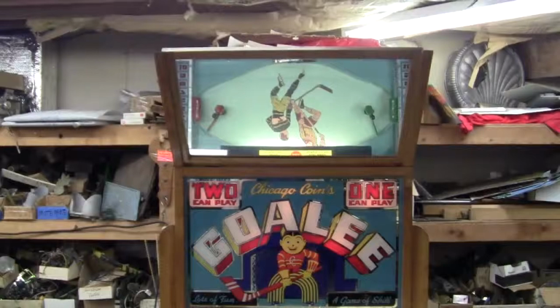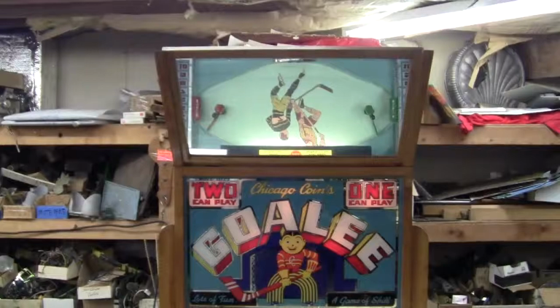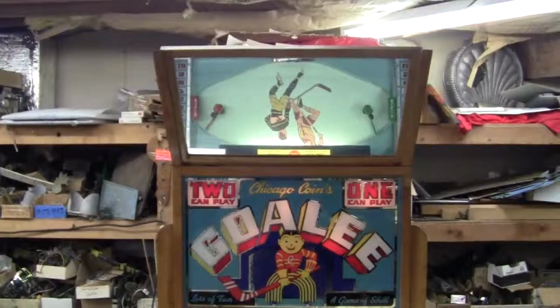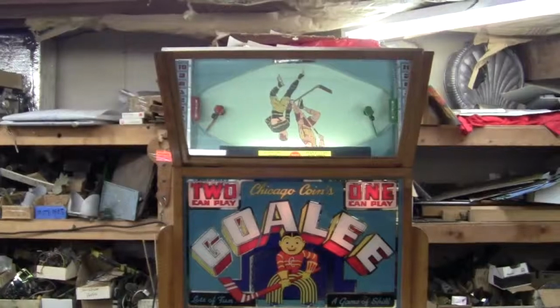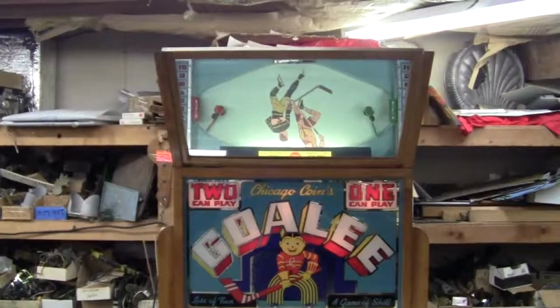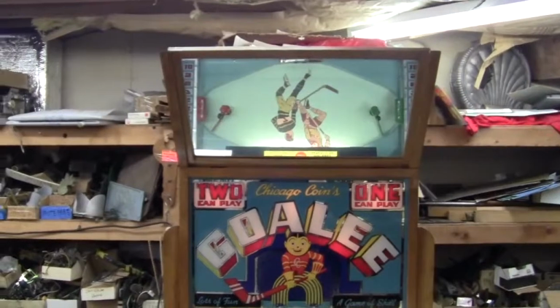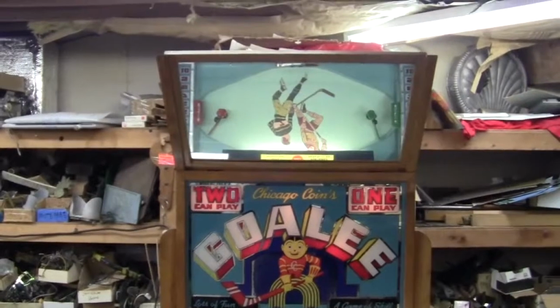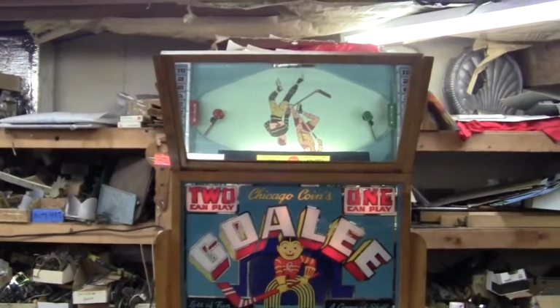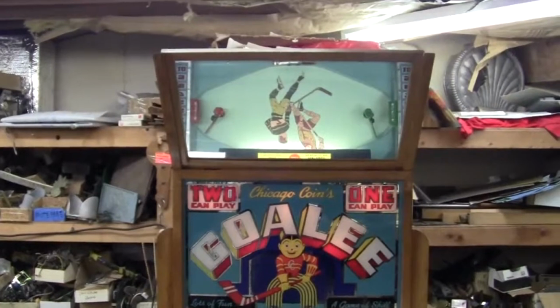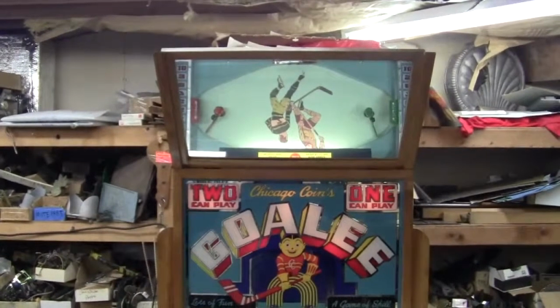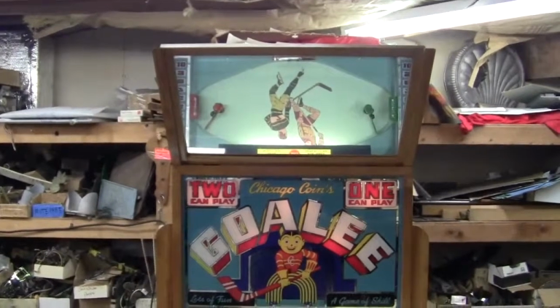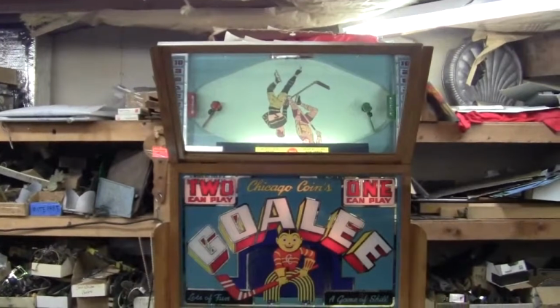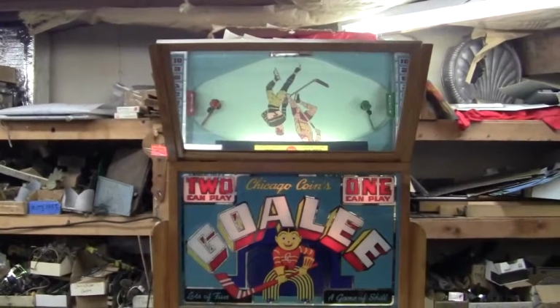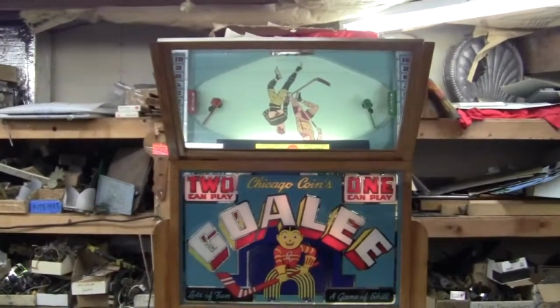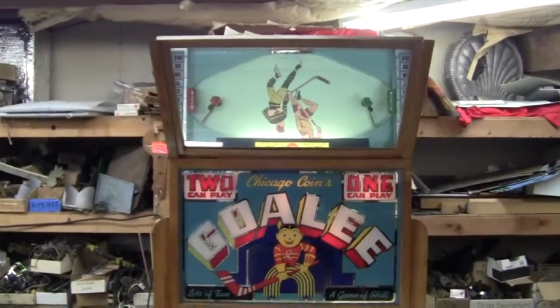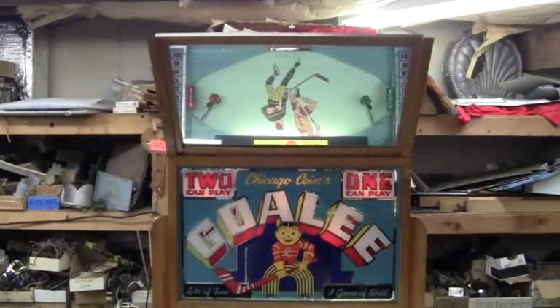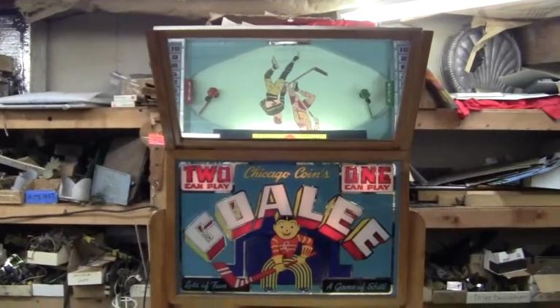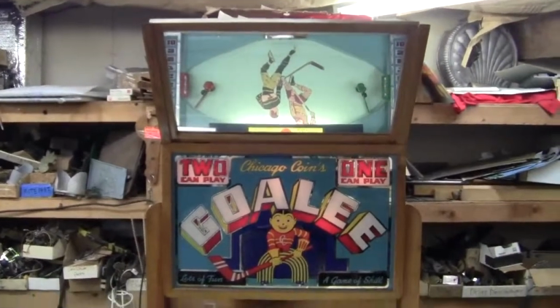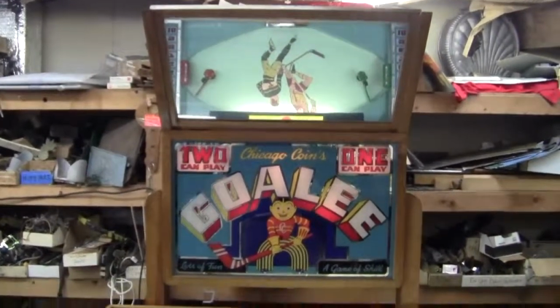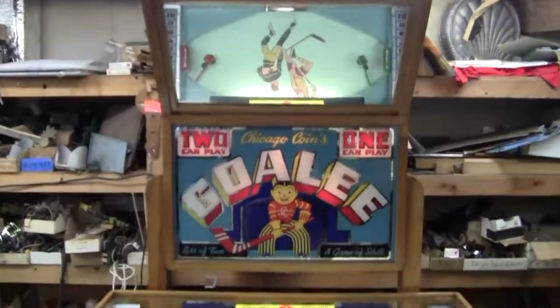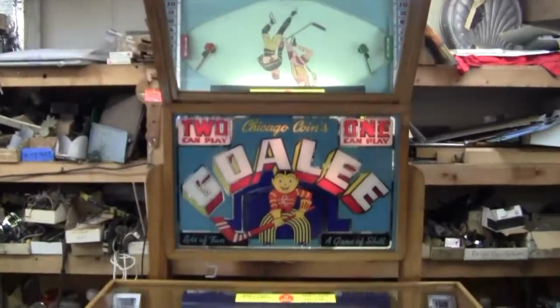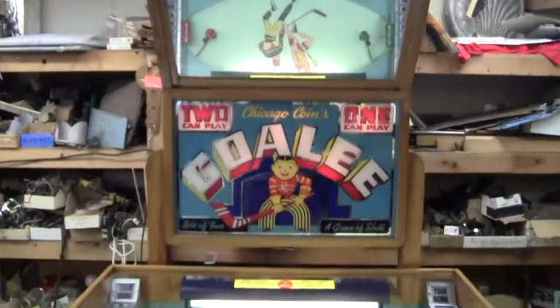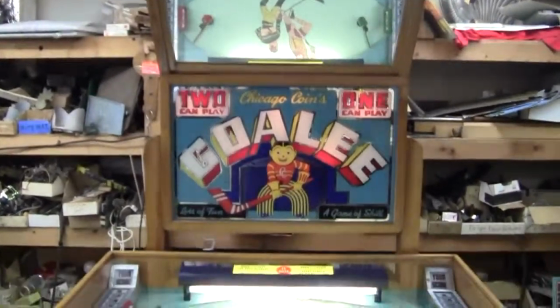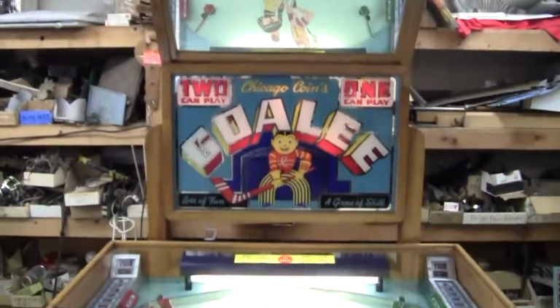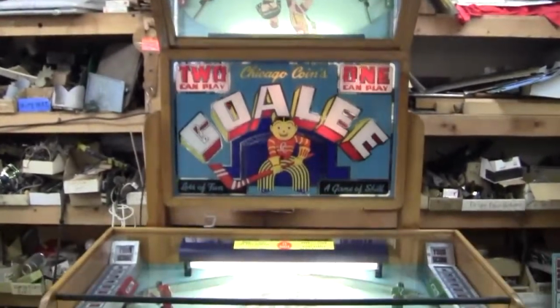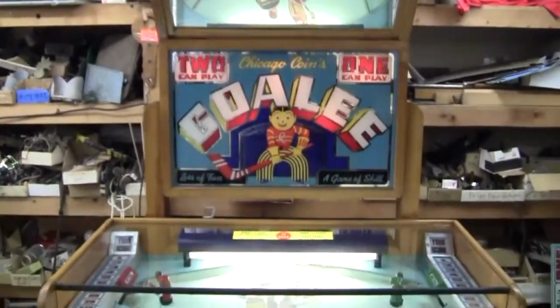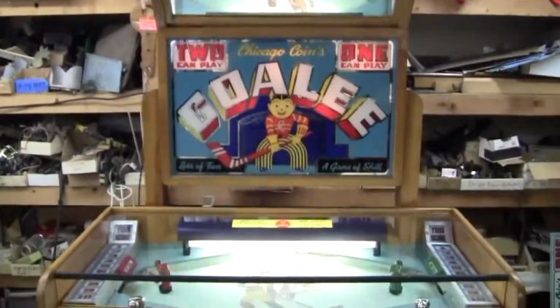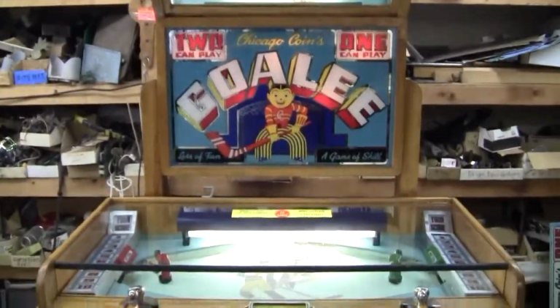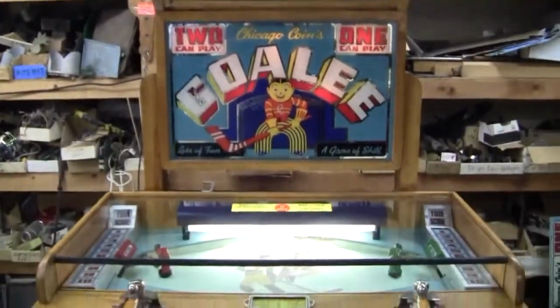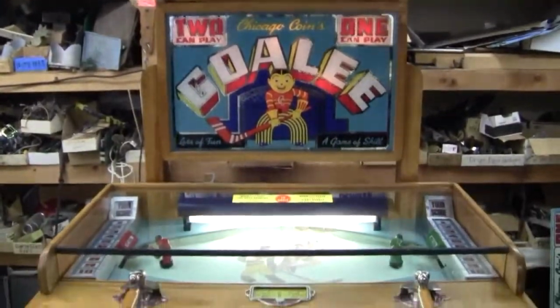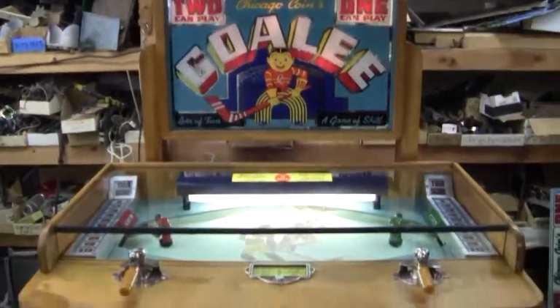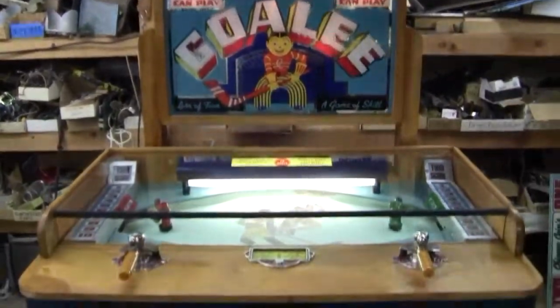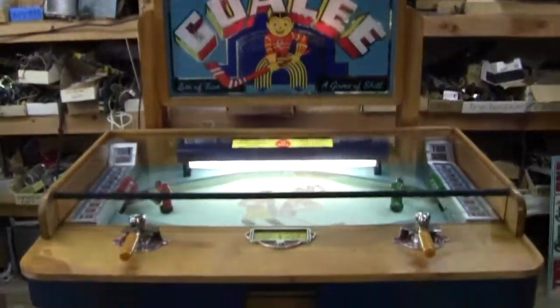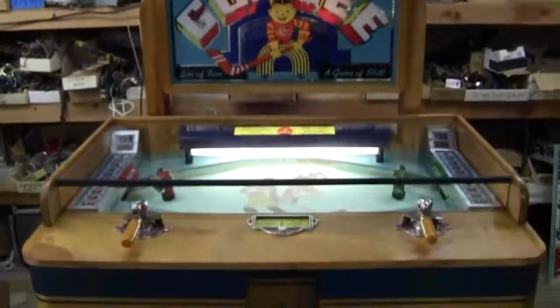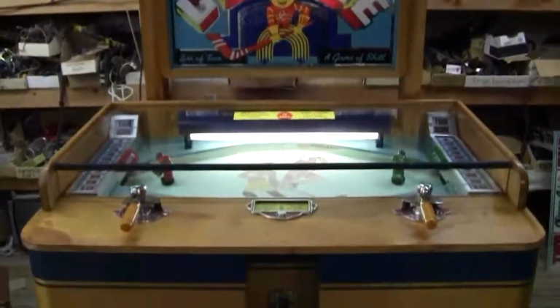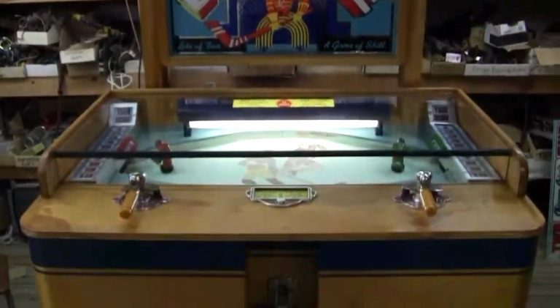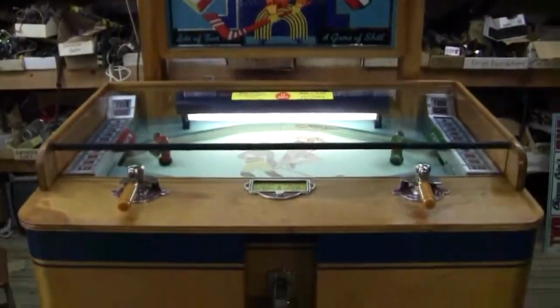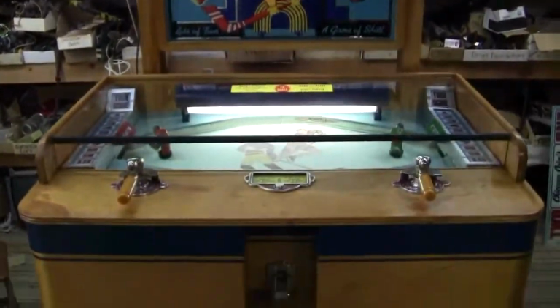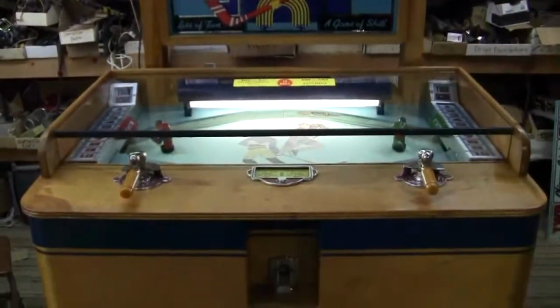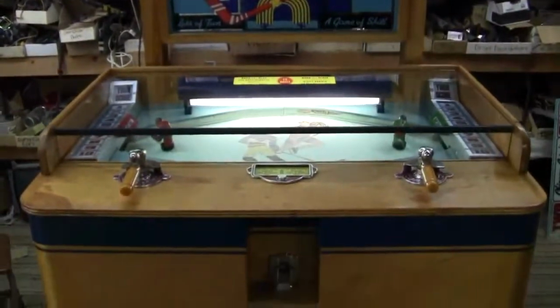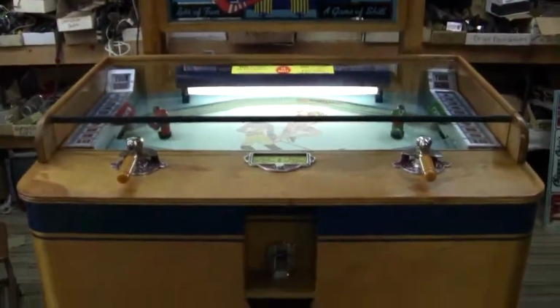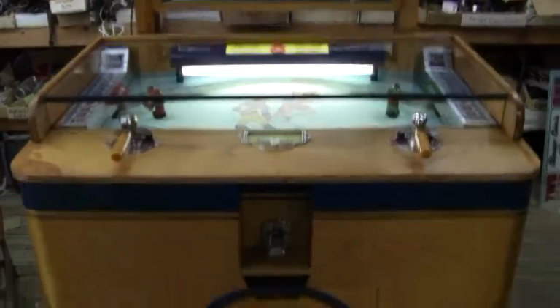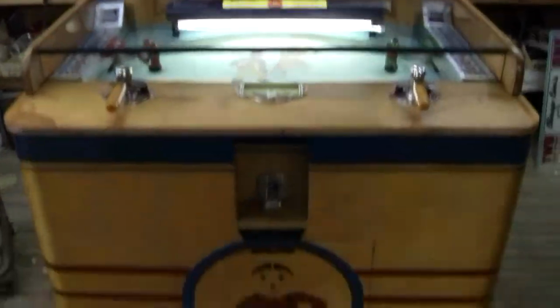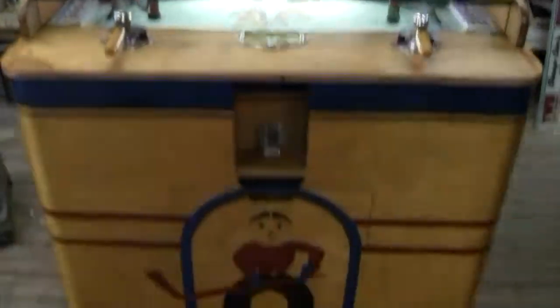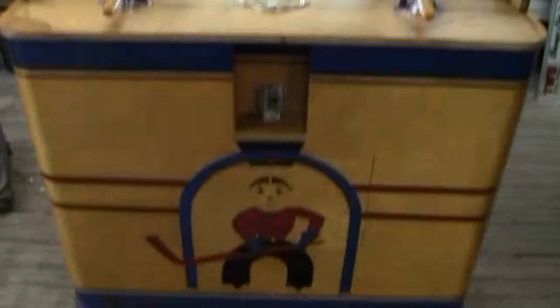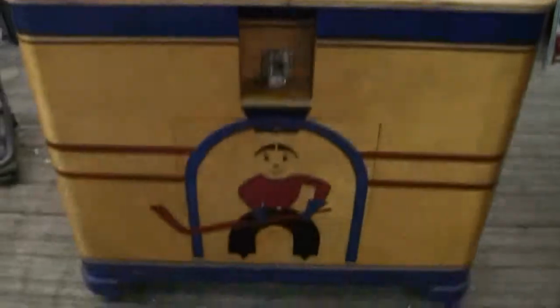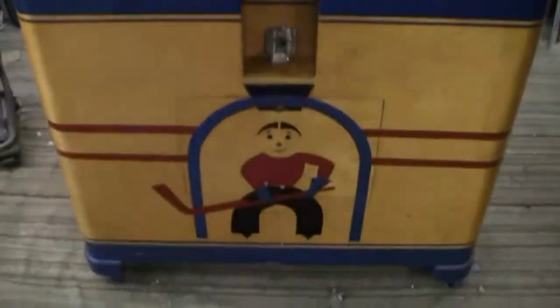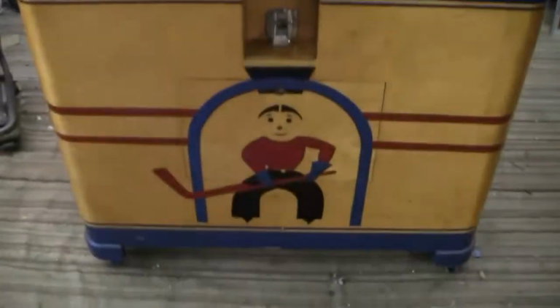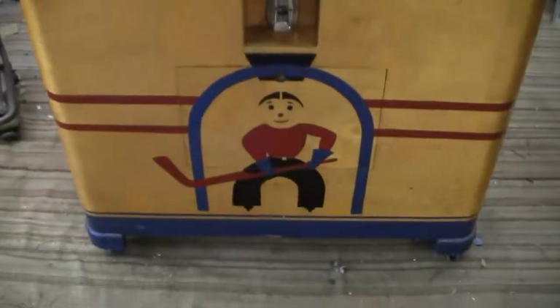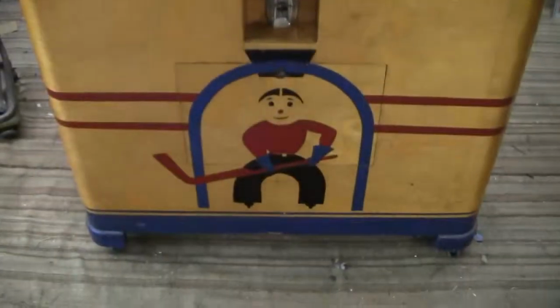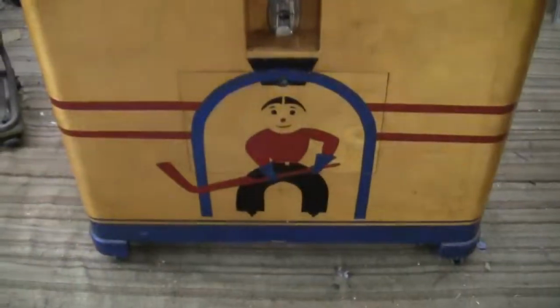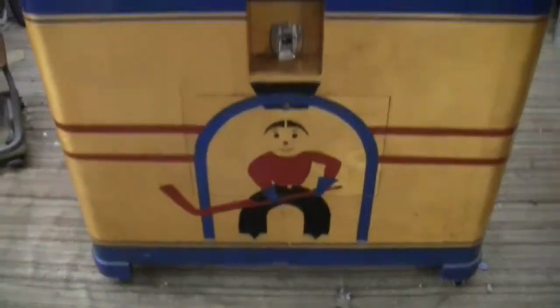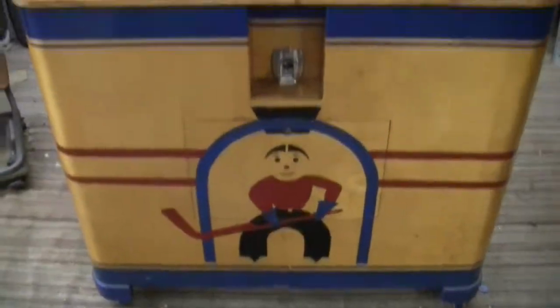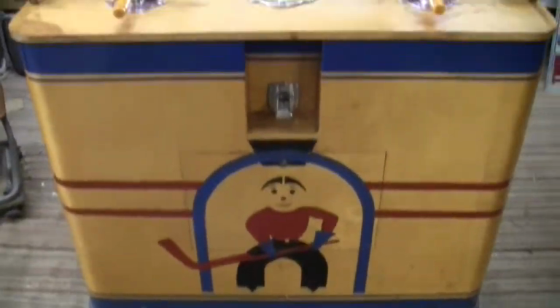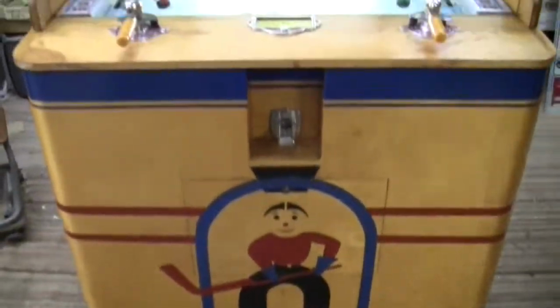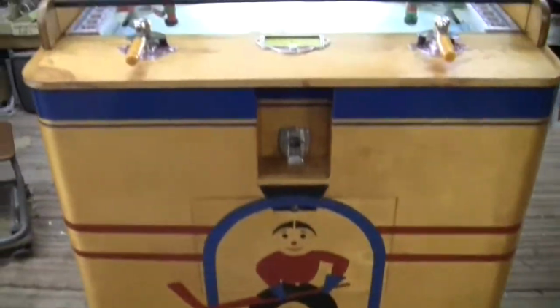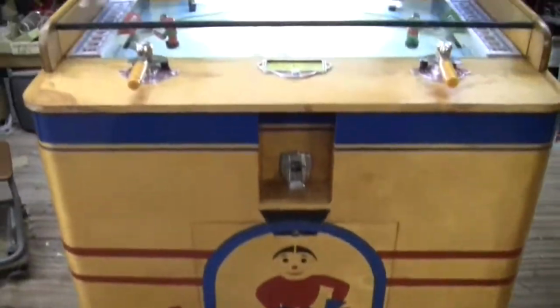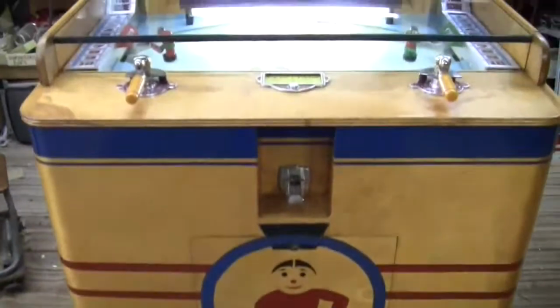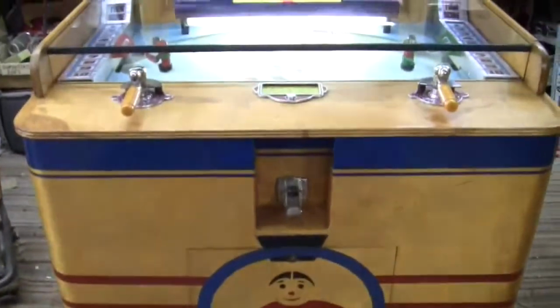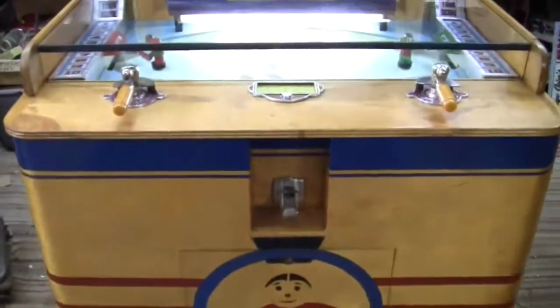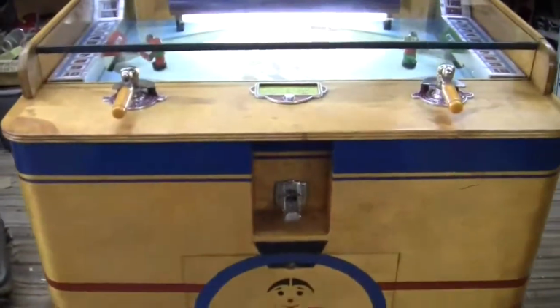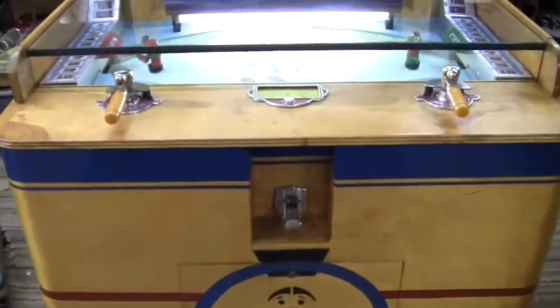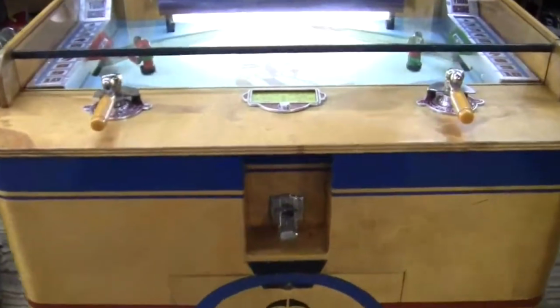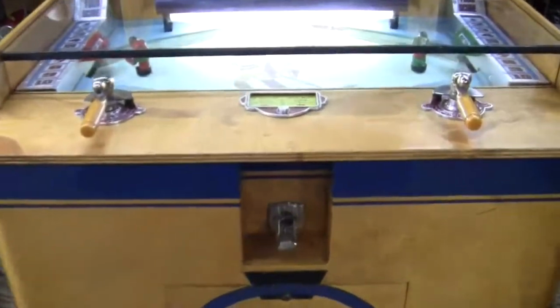This is video number two of the Chicago Coin Goalie machine. This is going to show the game play and functionality of the machine.